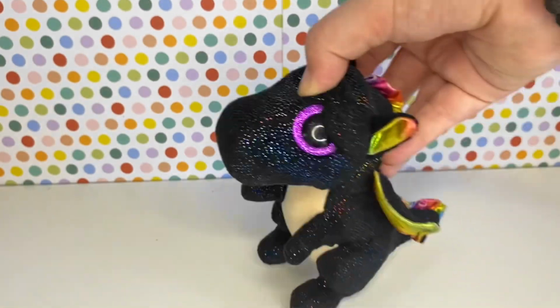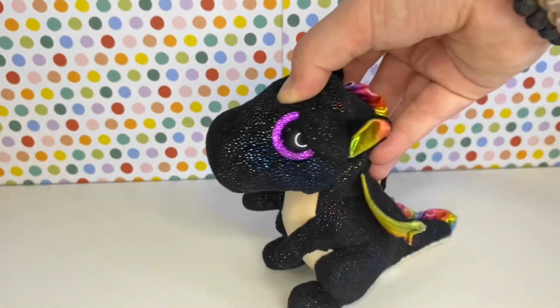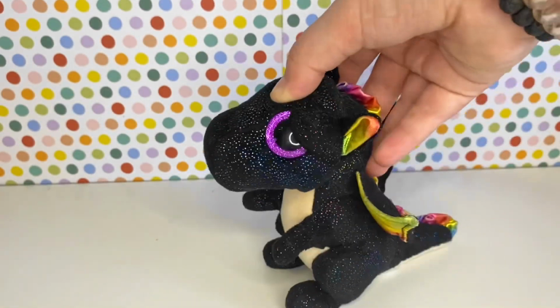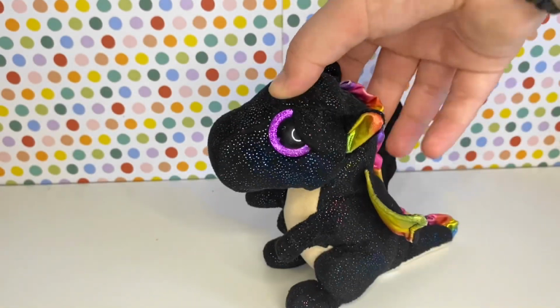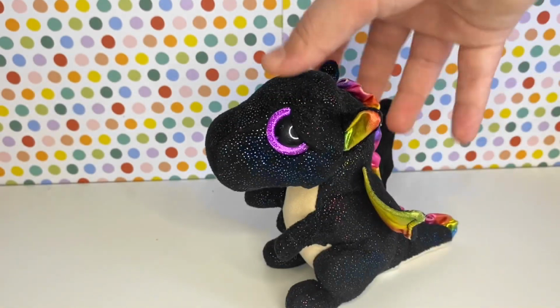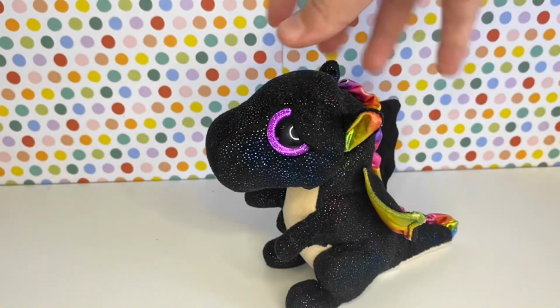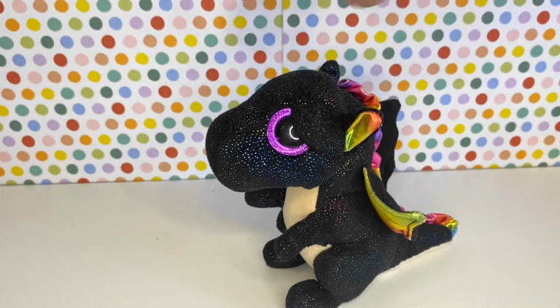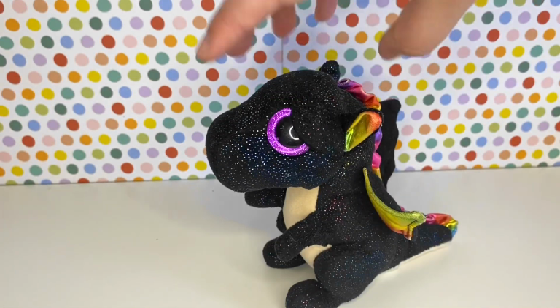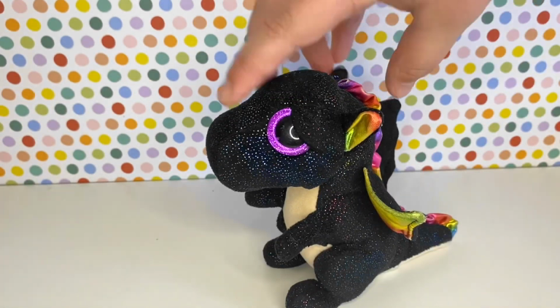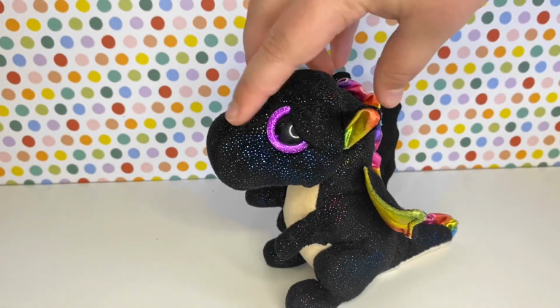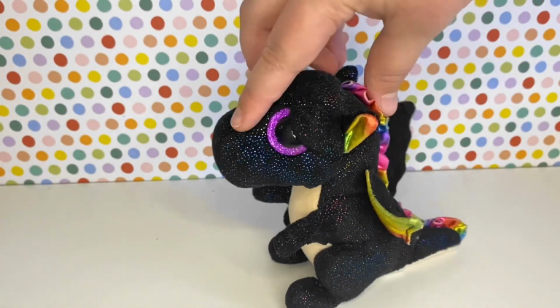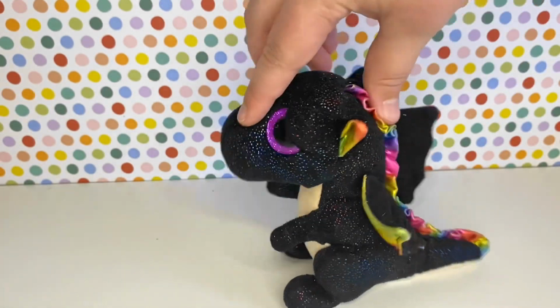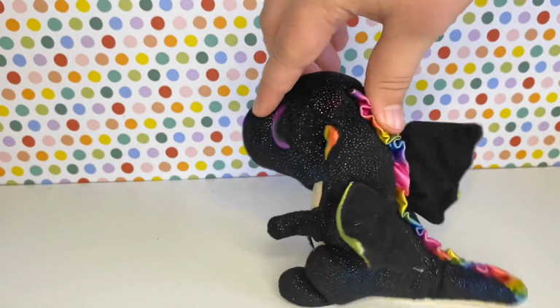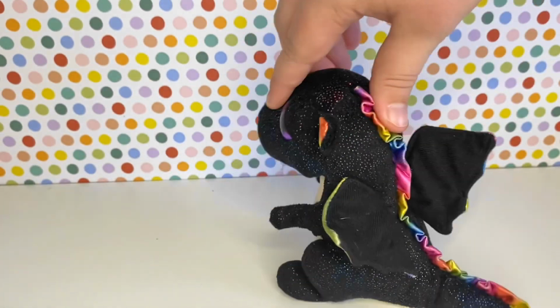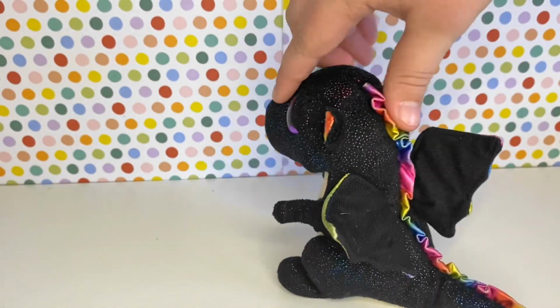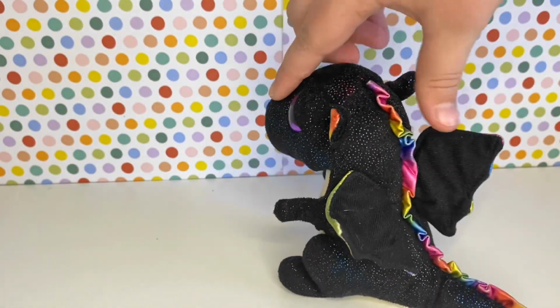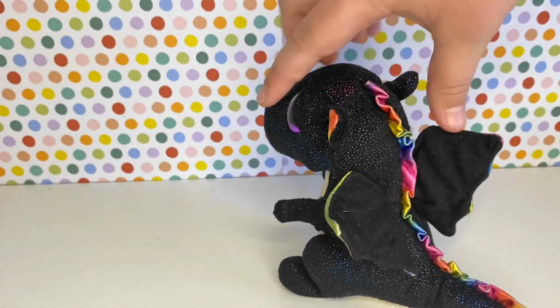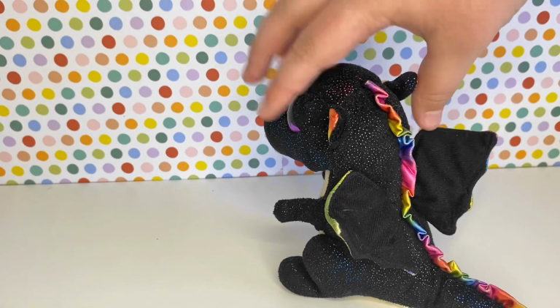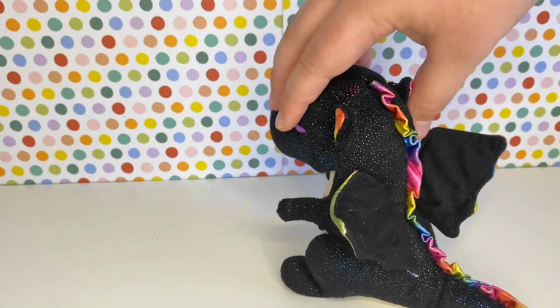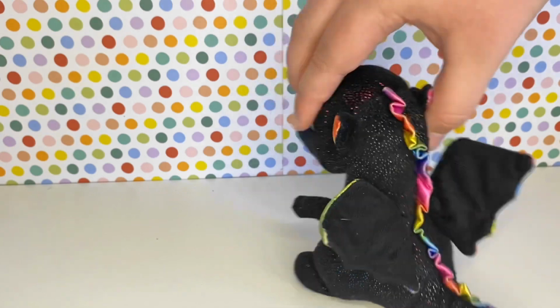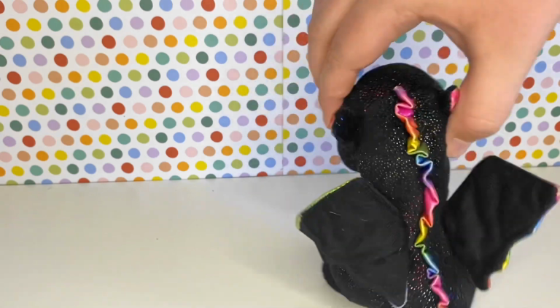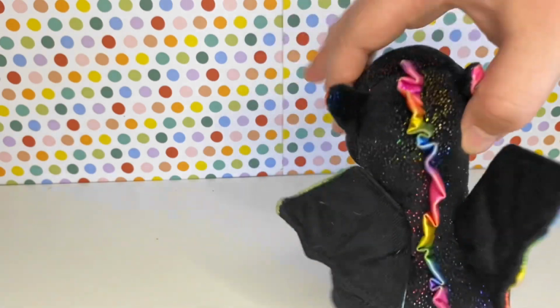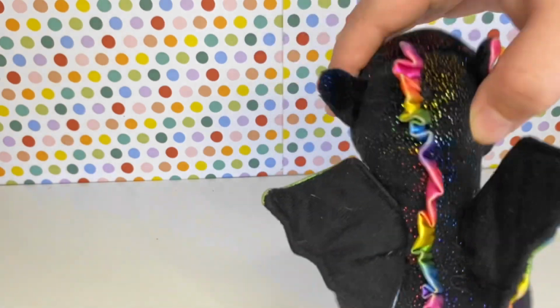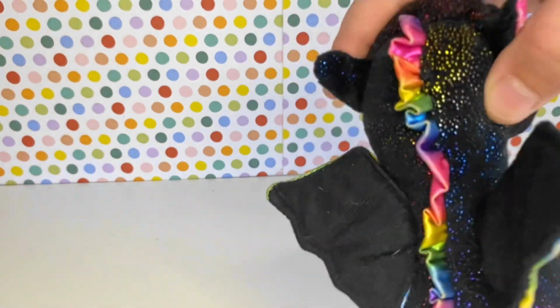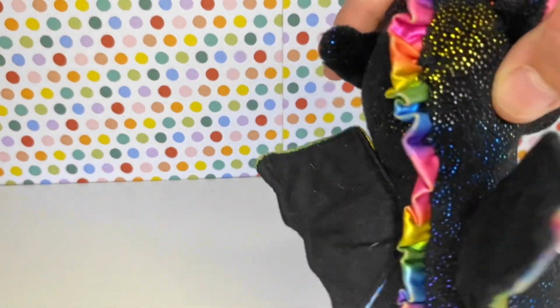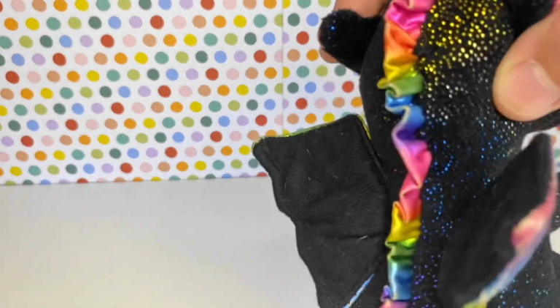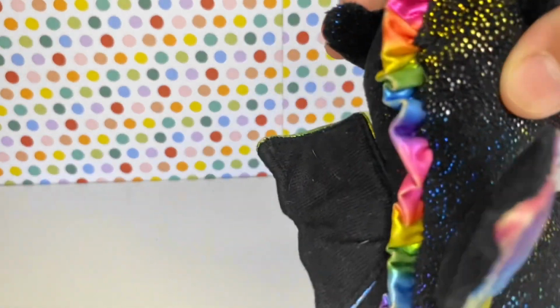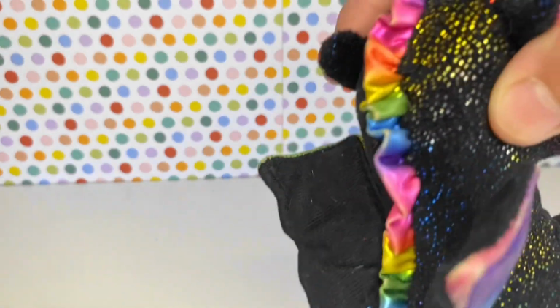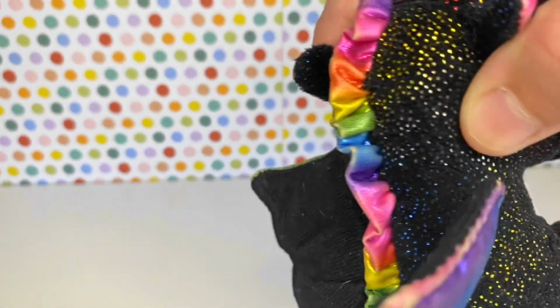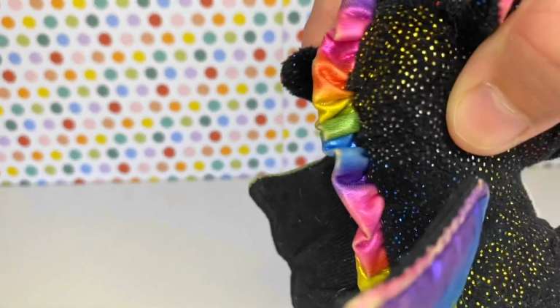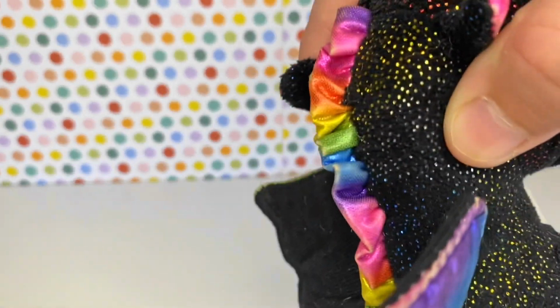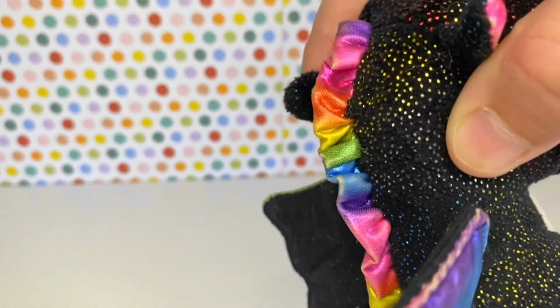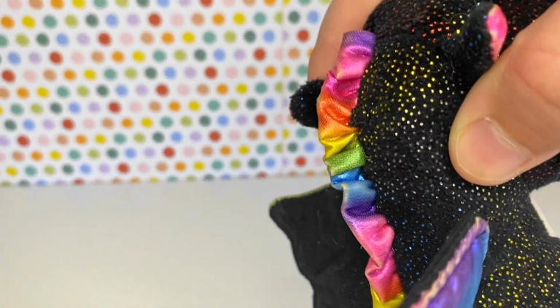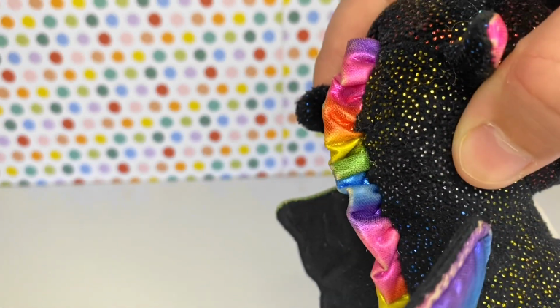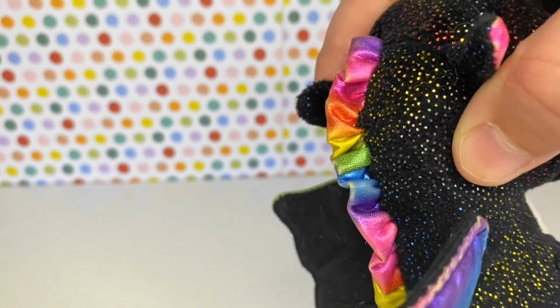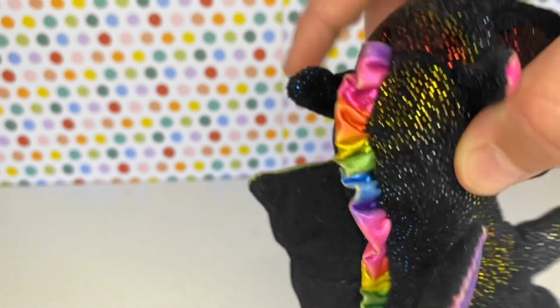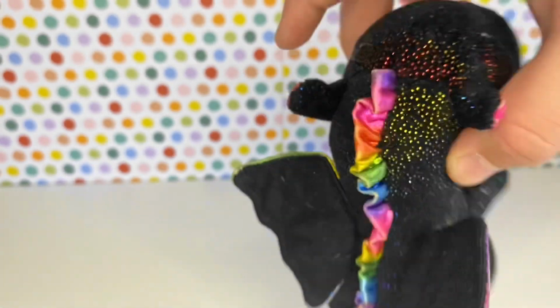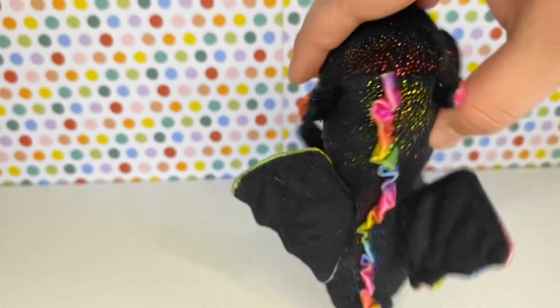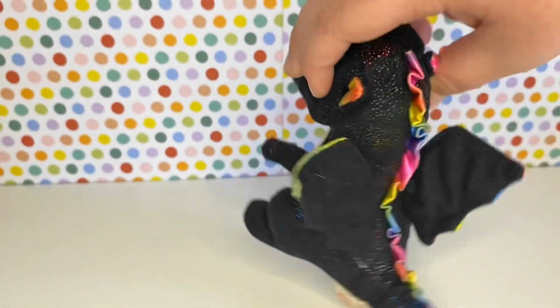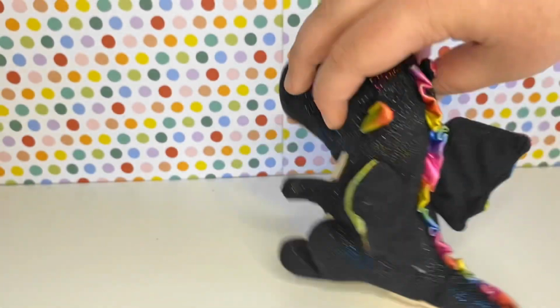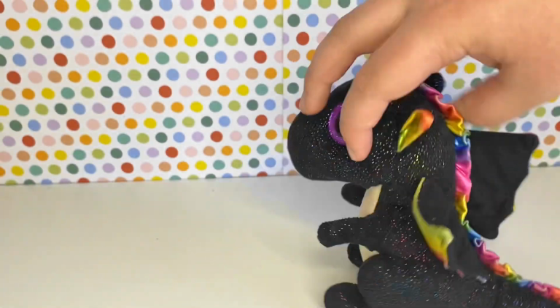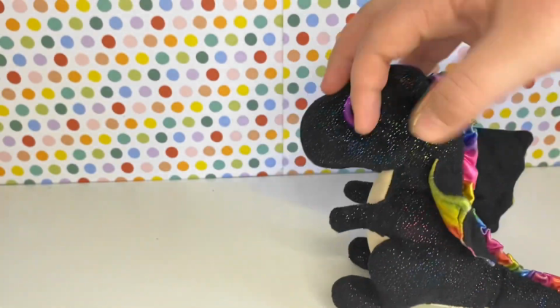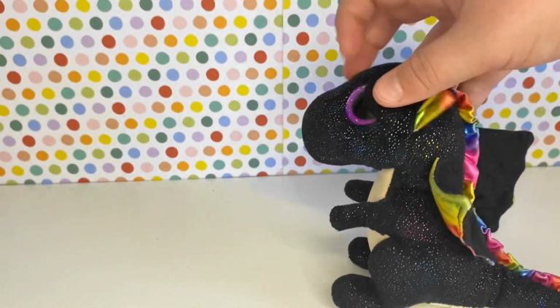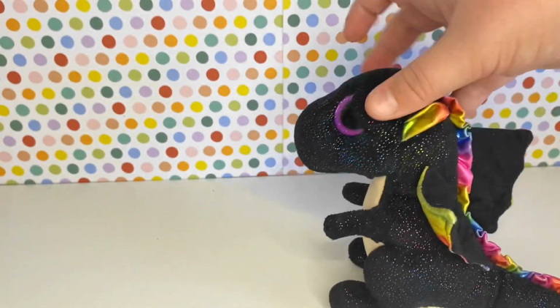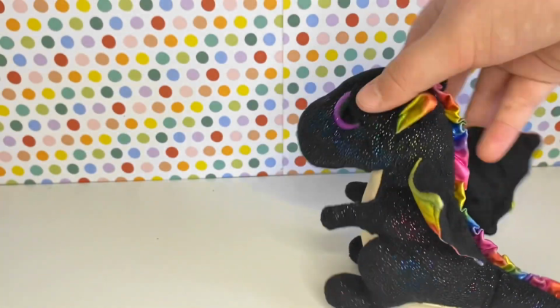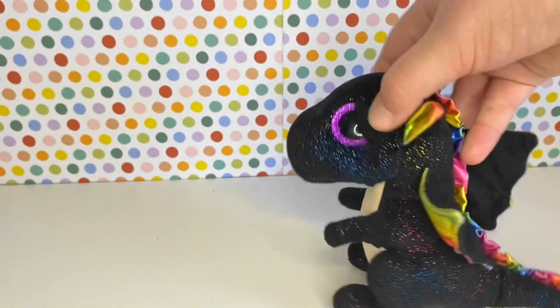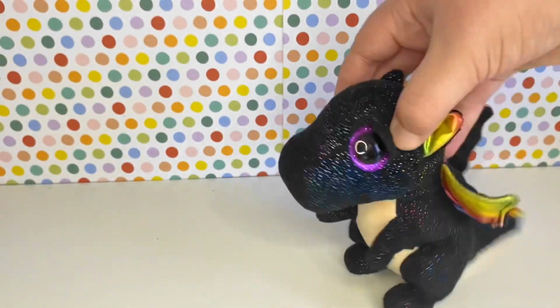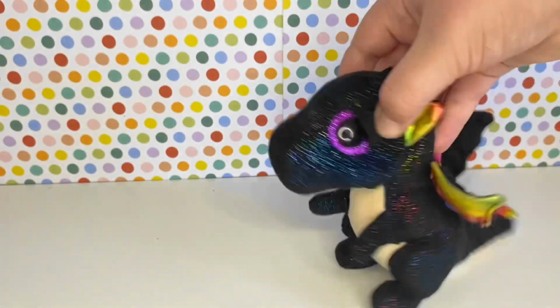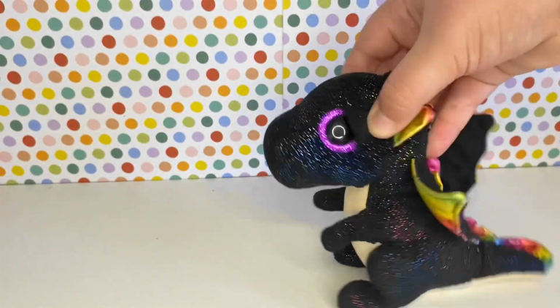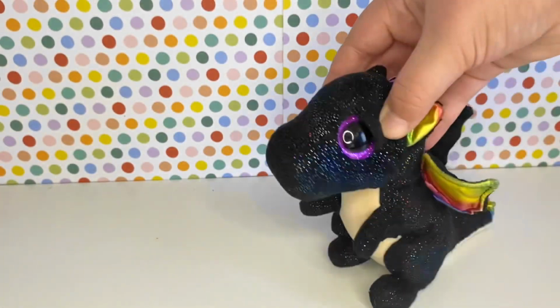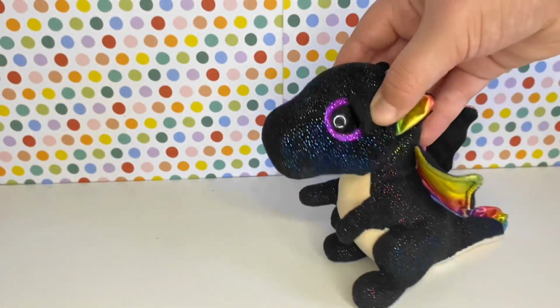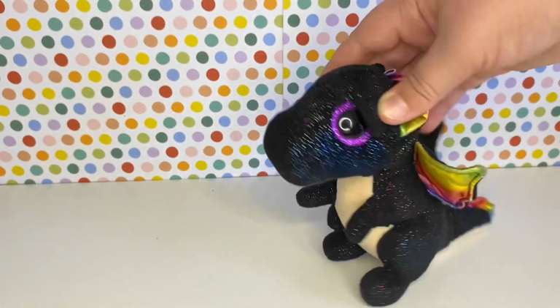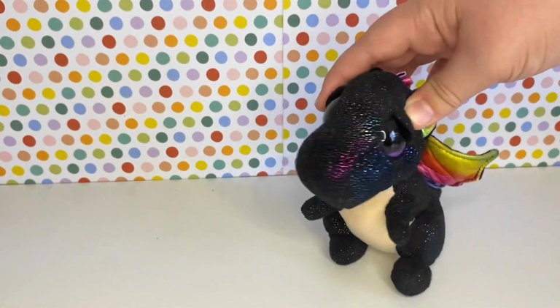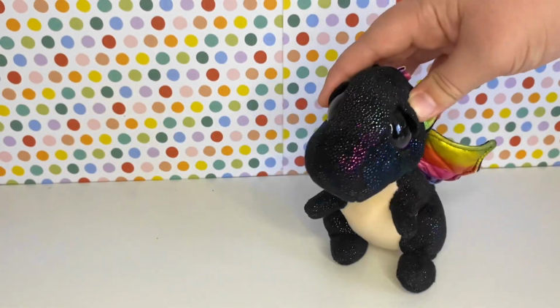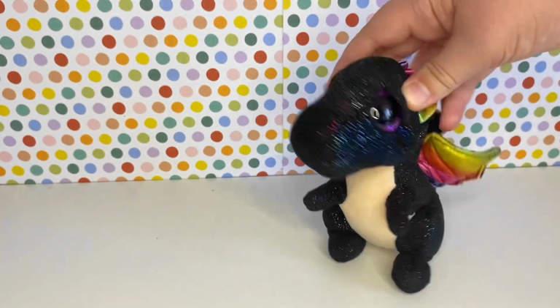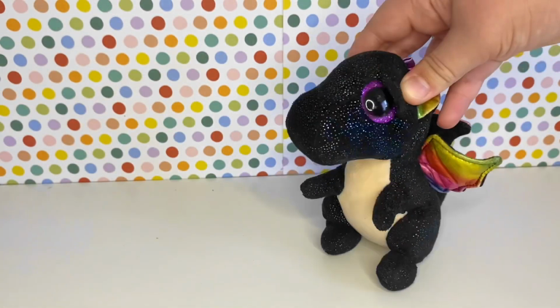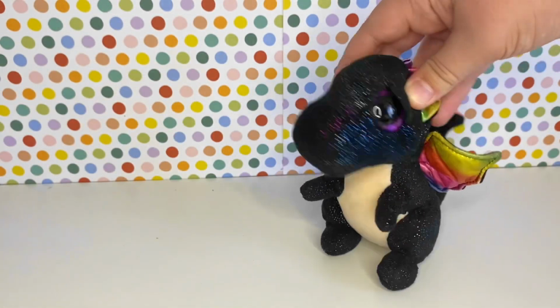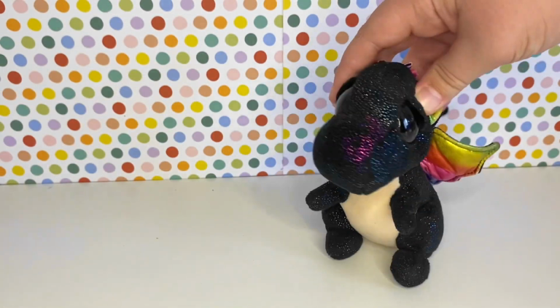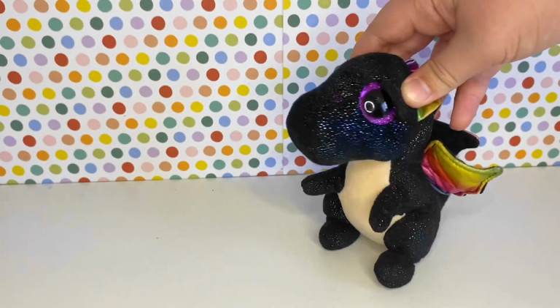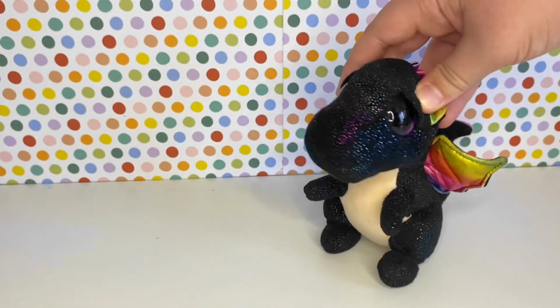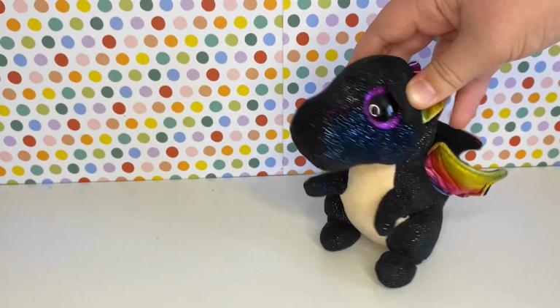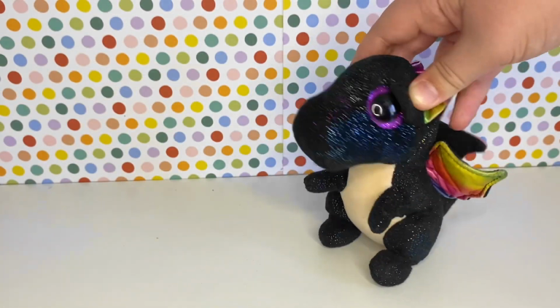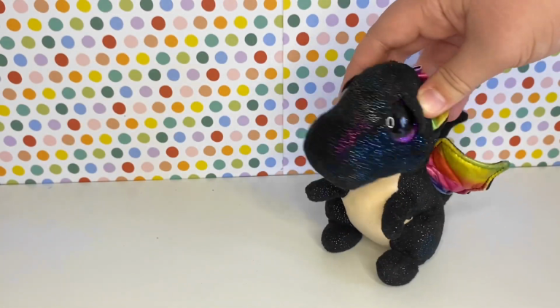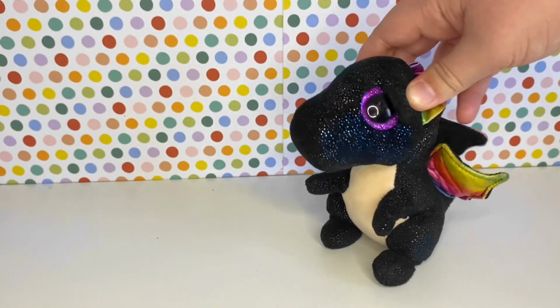This is a secondhand one, so mine kind of has a bit of colour fading, but I don't really mind. I still really like Anora.